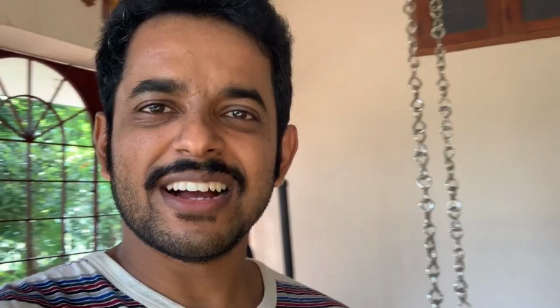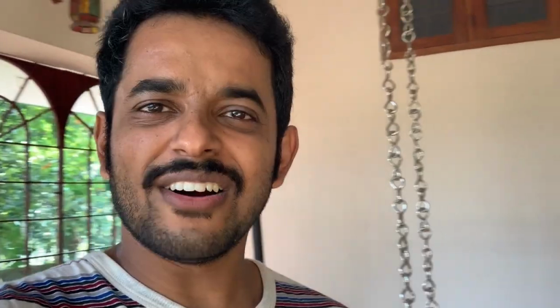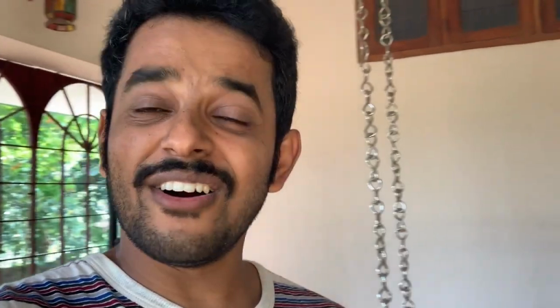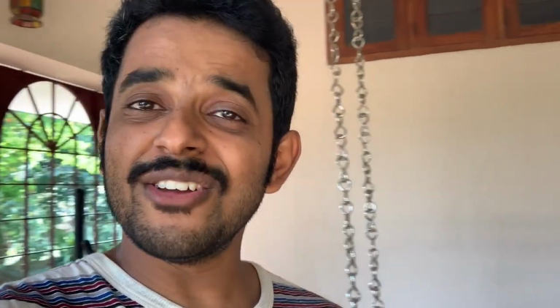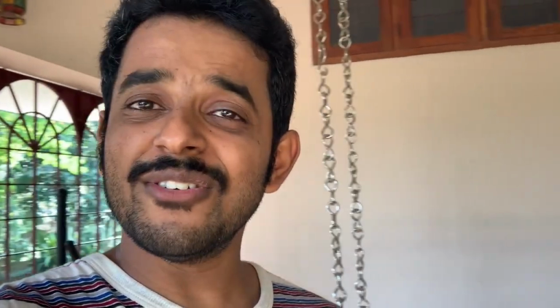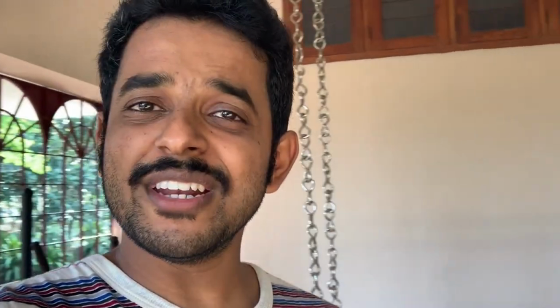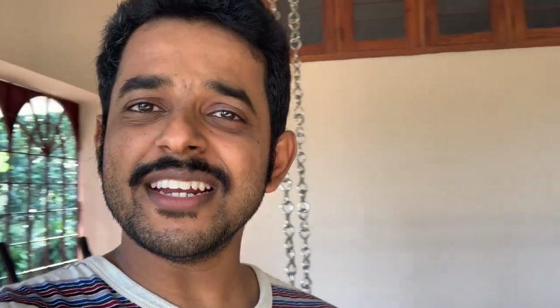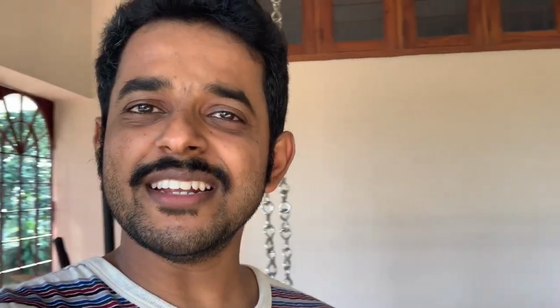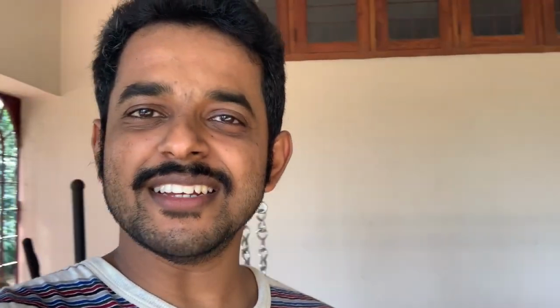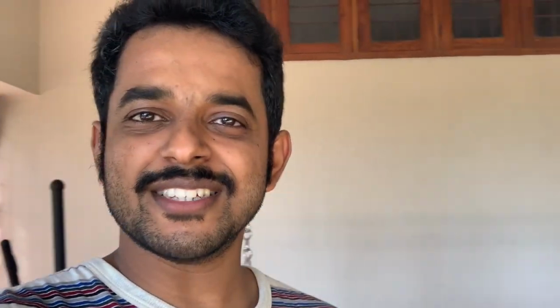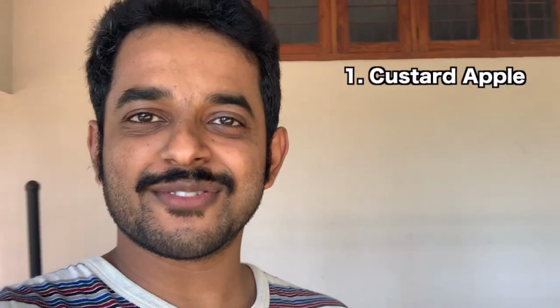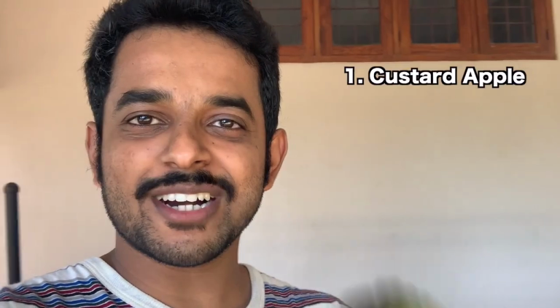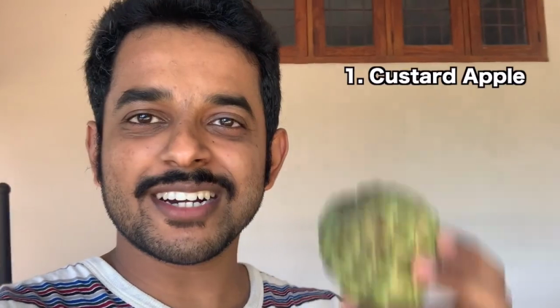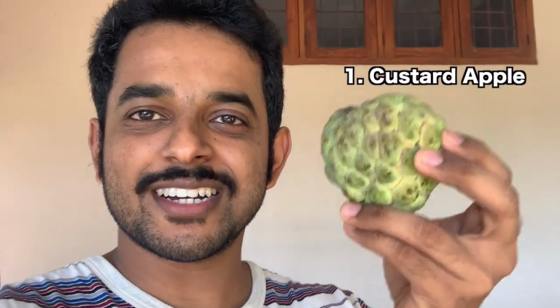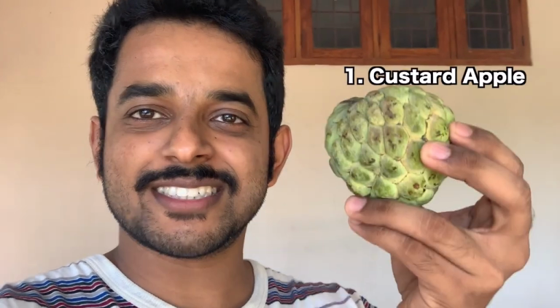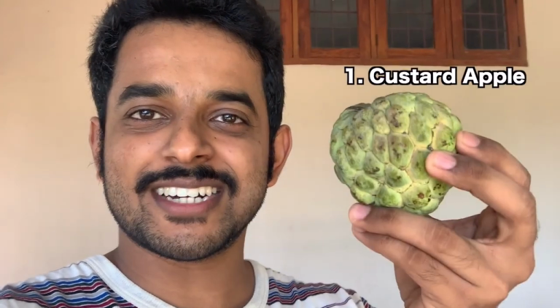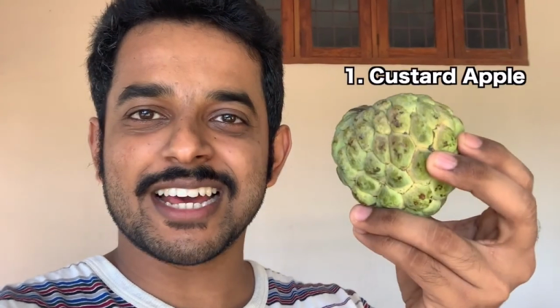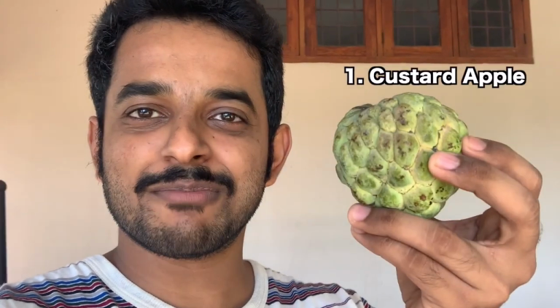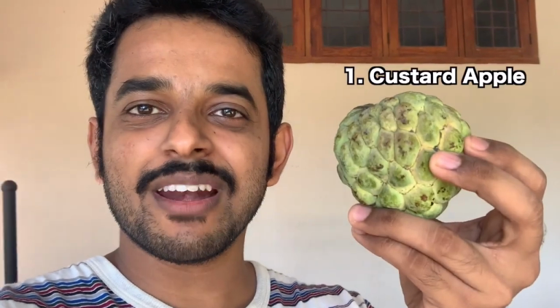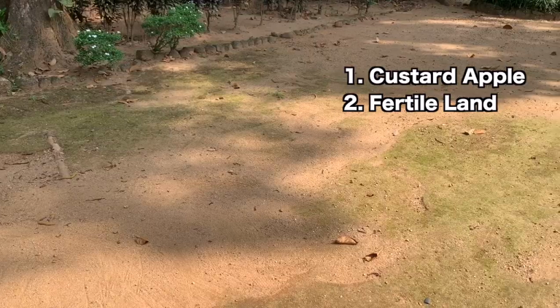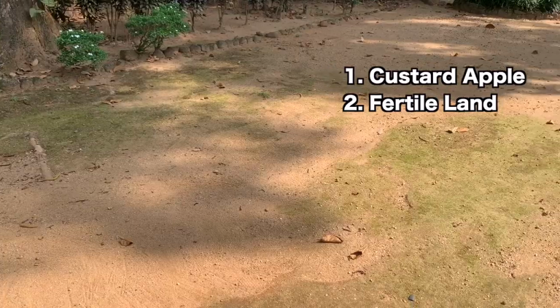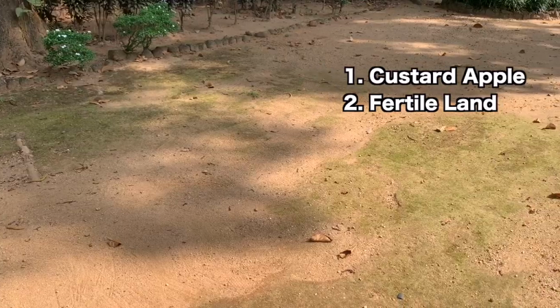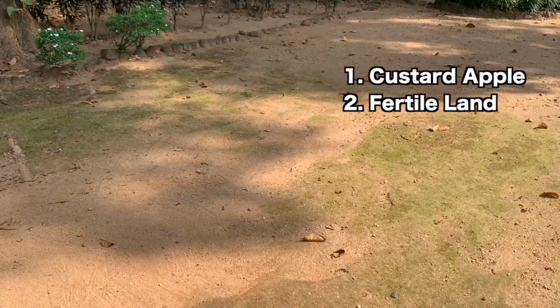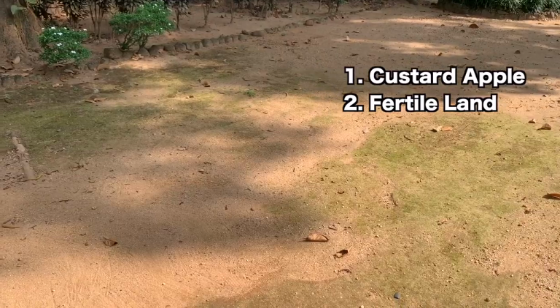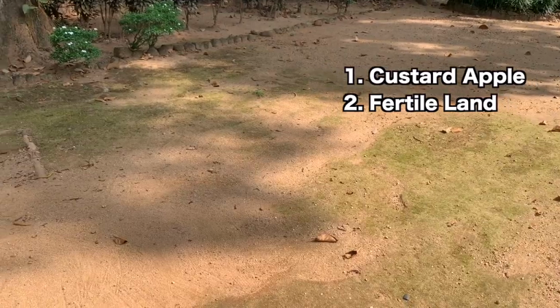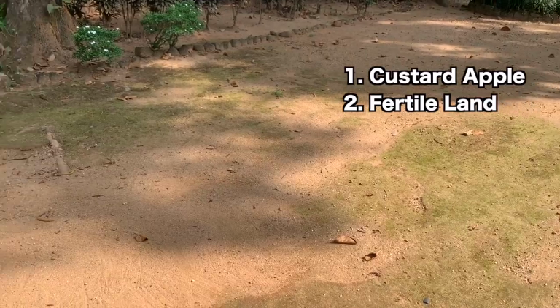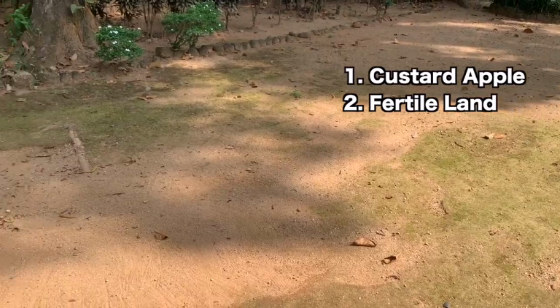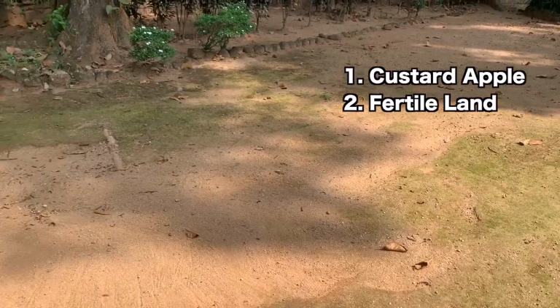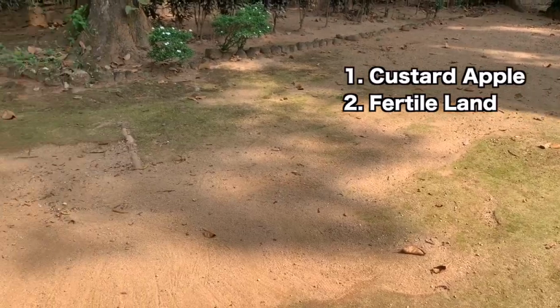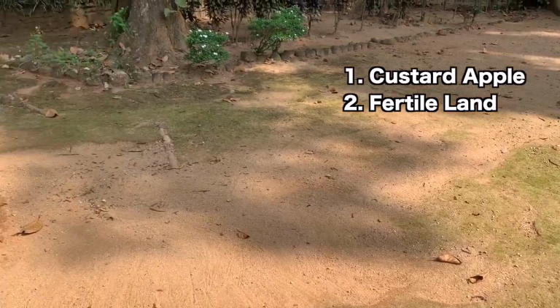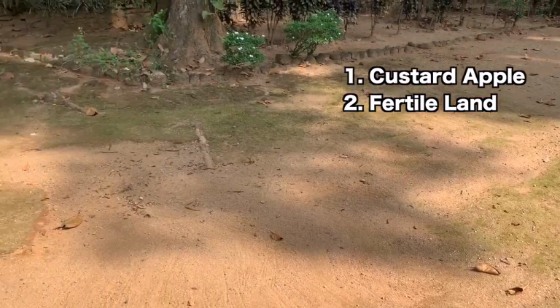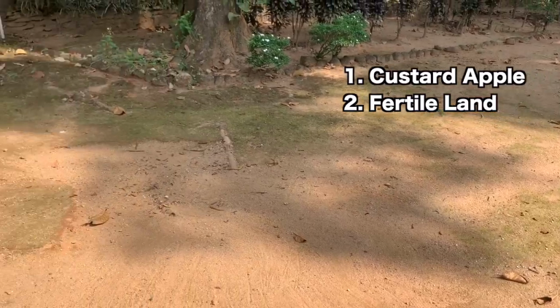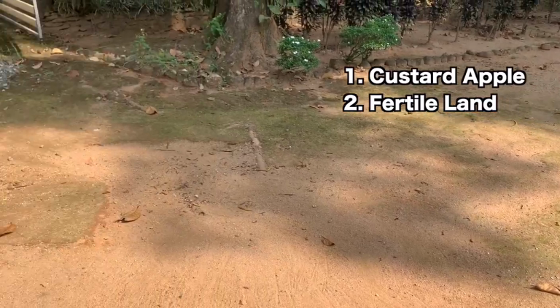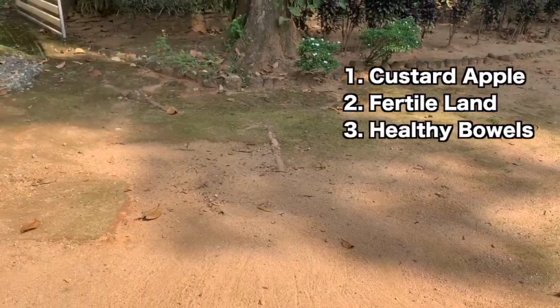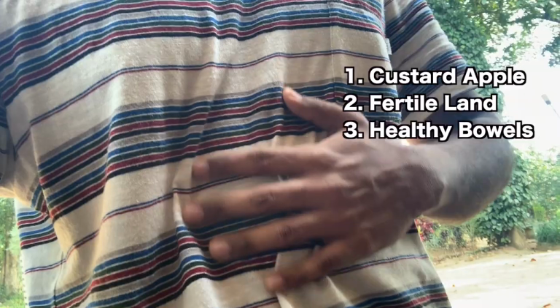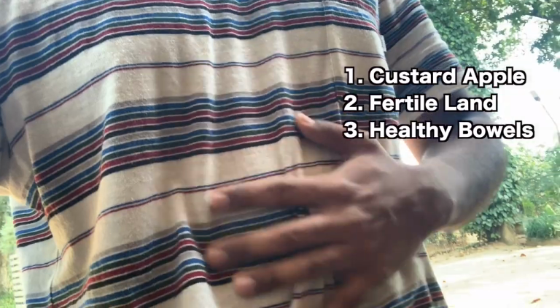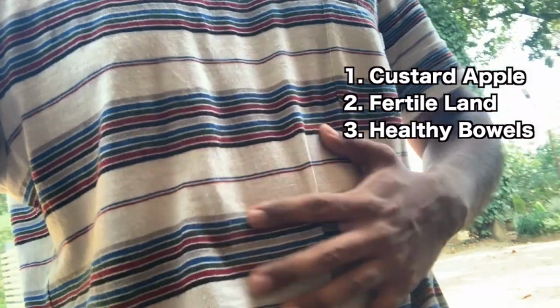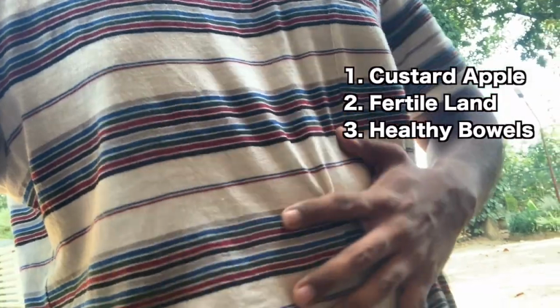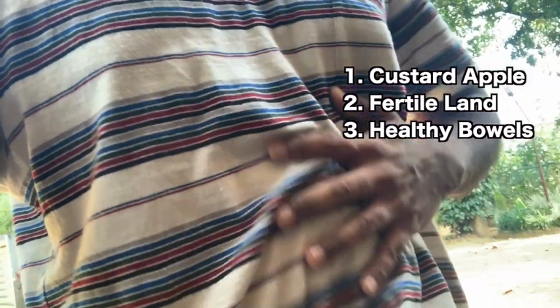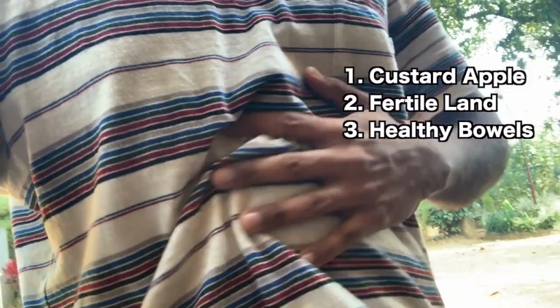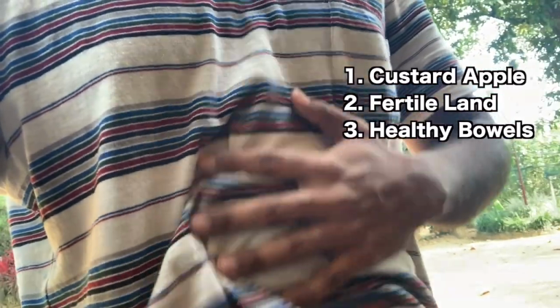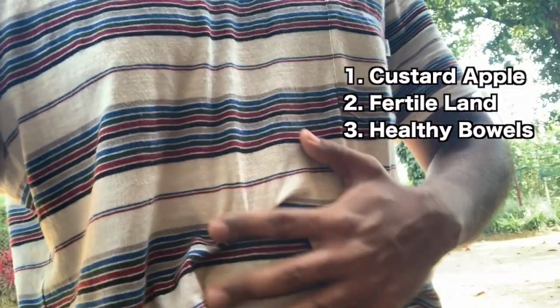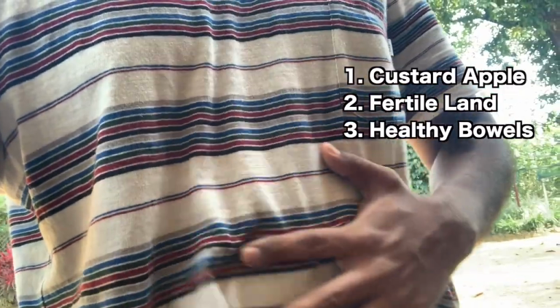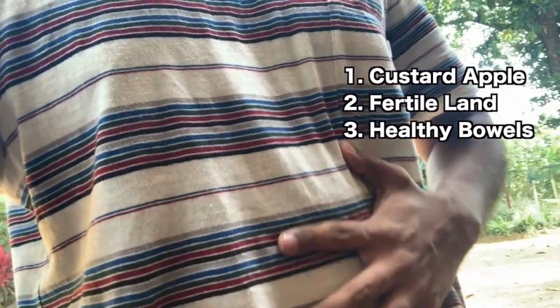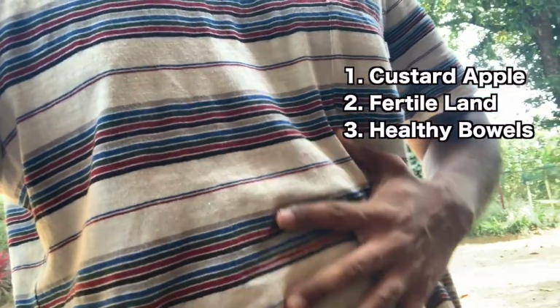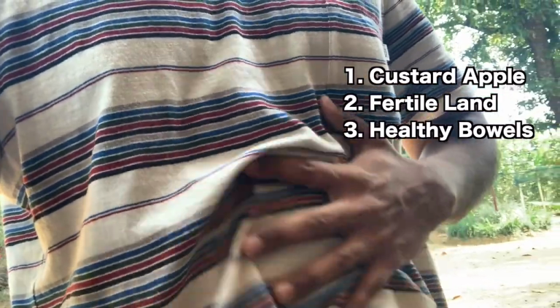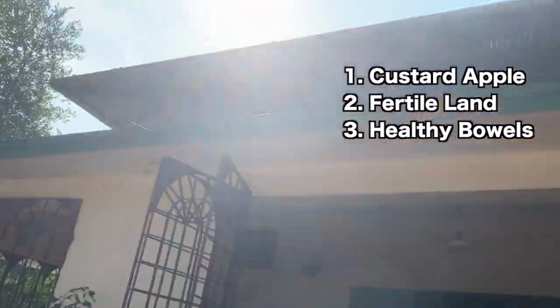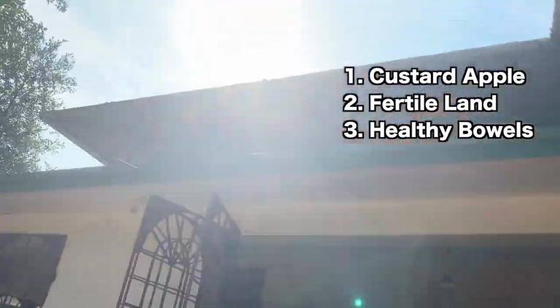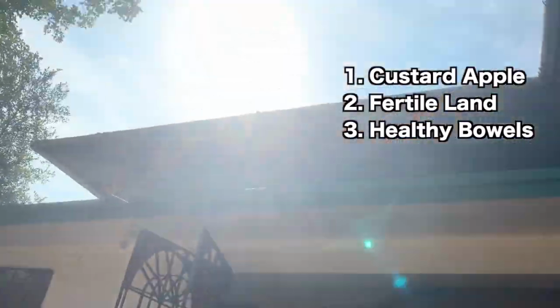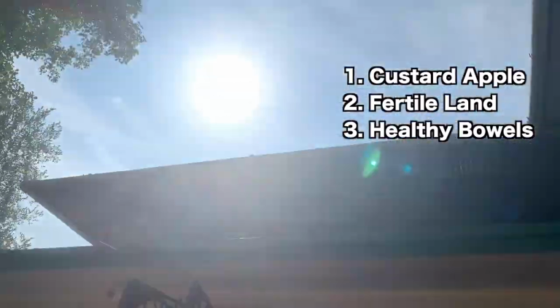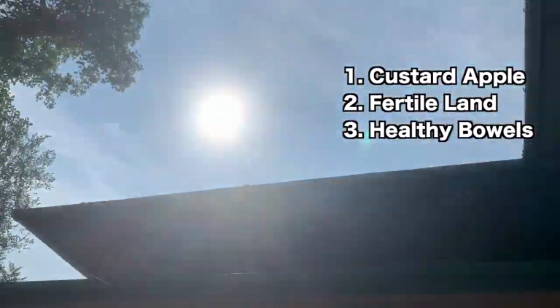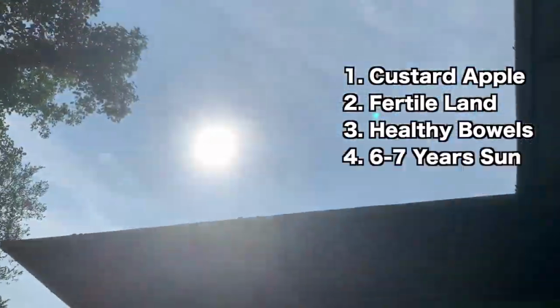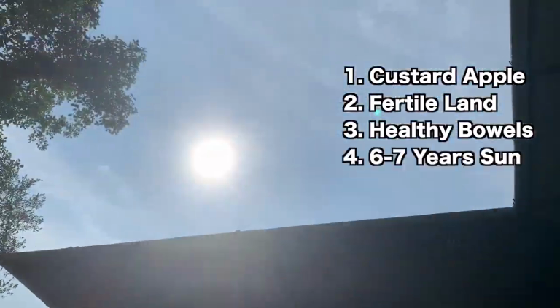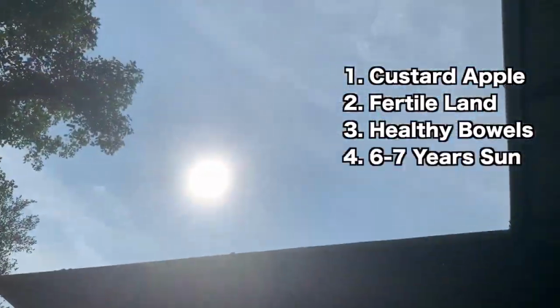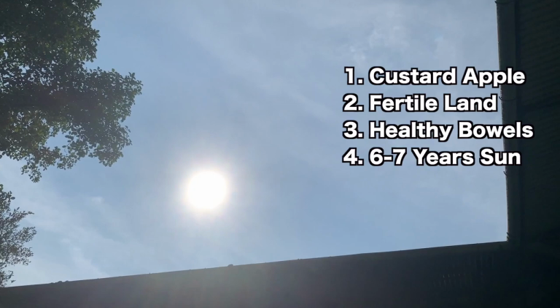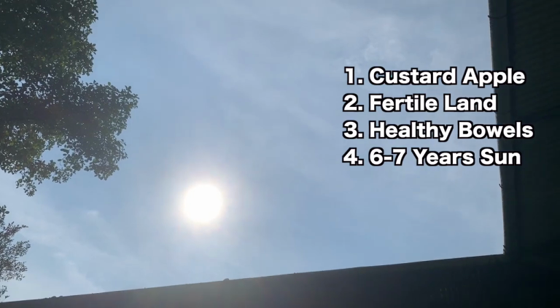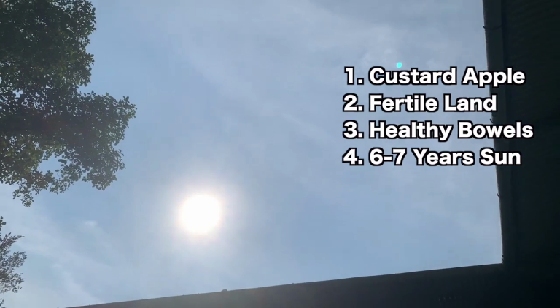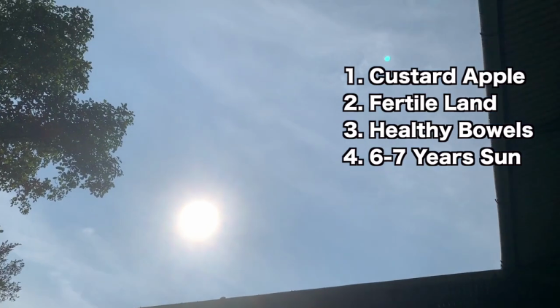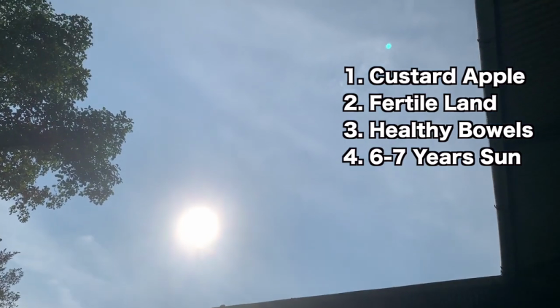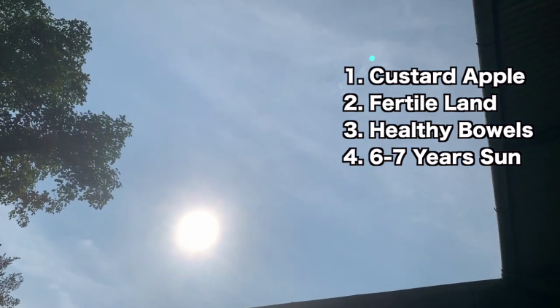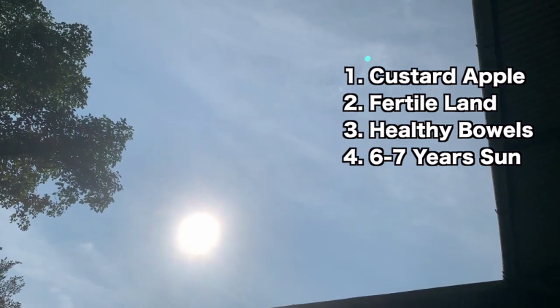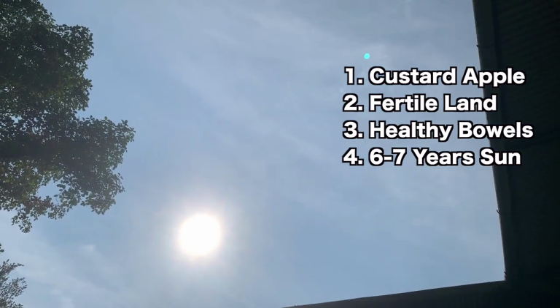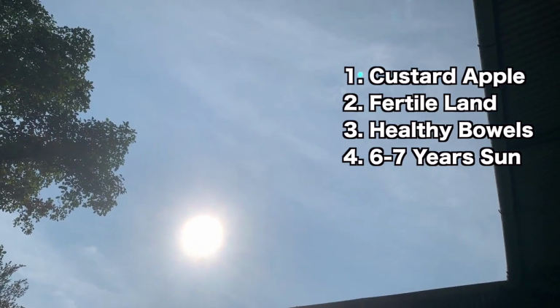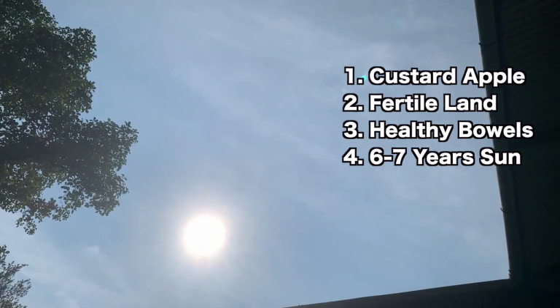All you will need is one custard apple, one acre of fertile land, a healthy bowel system, and six to seven years of sunlight.